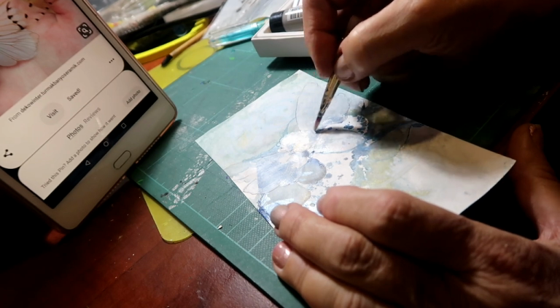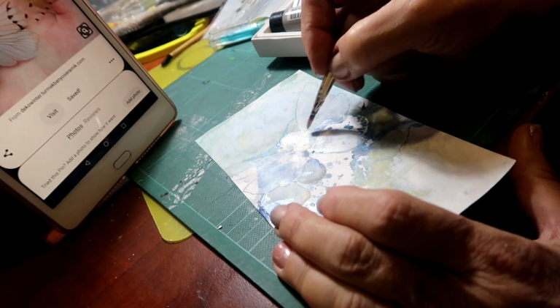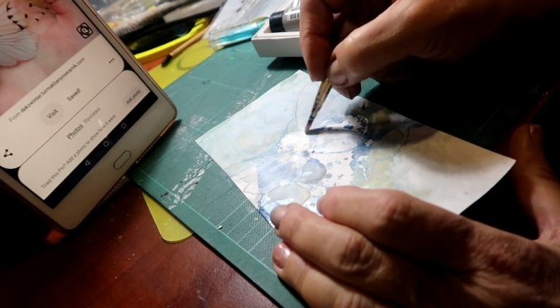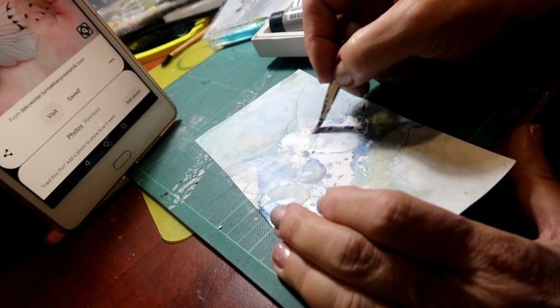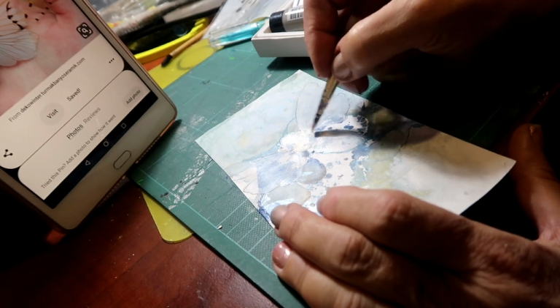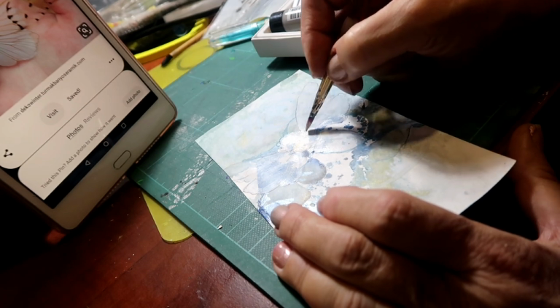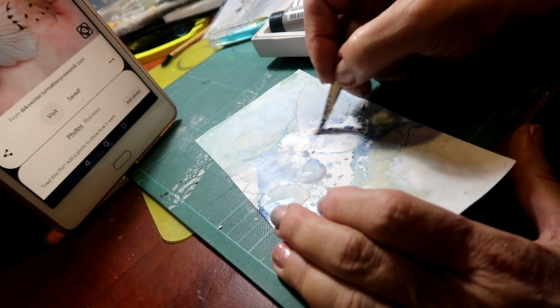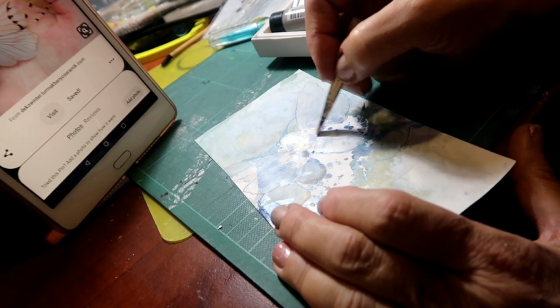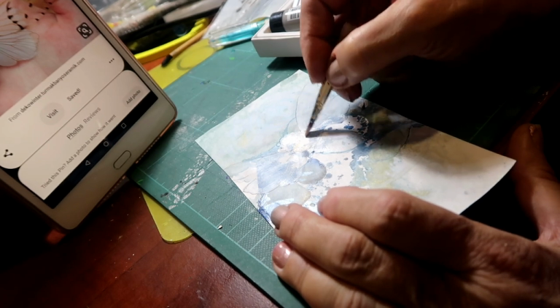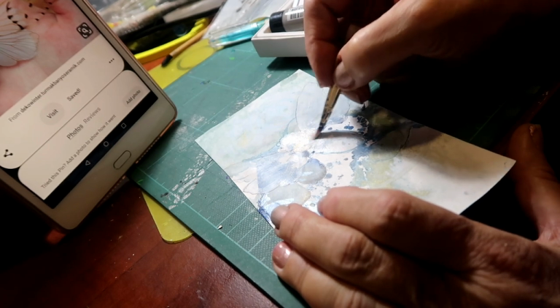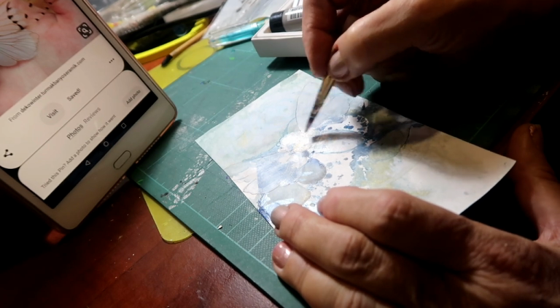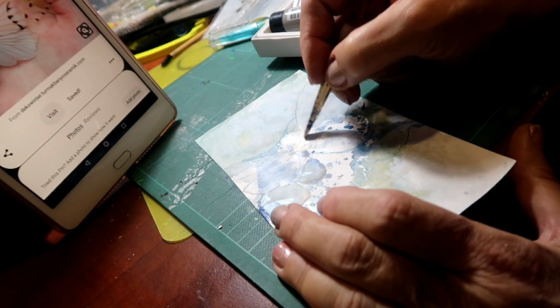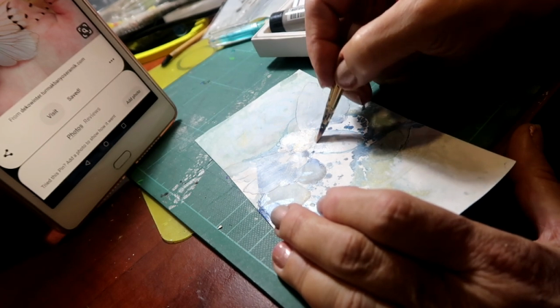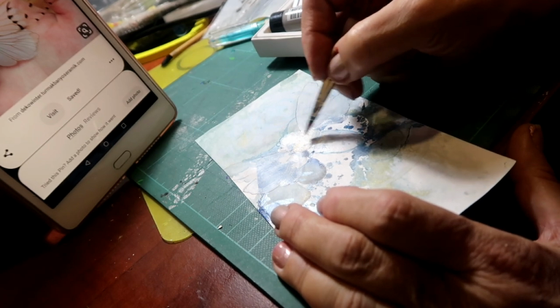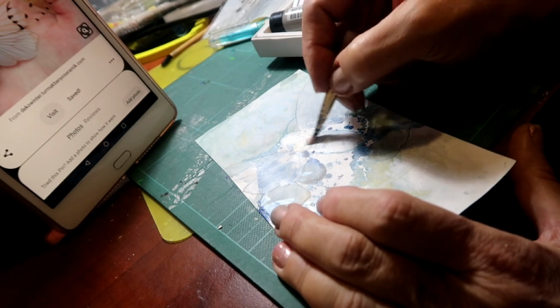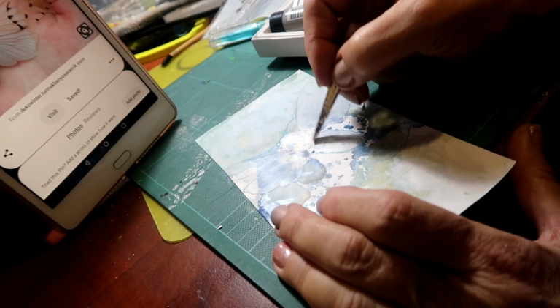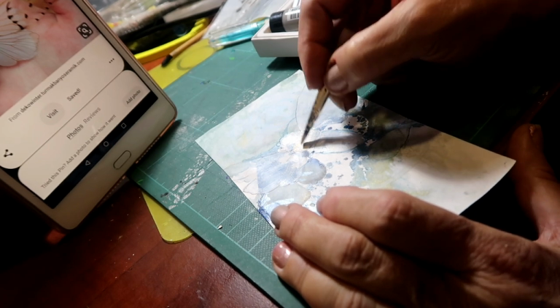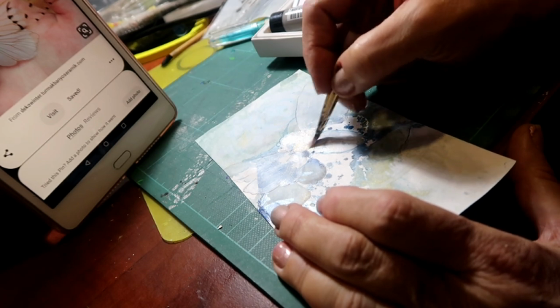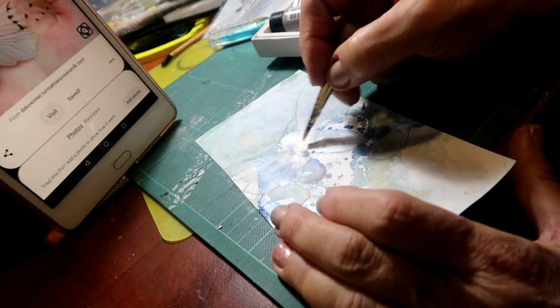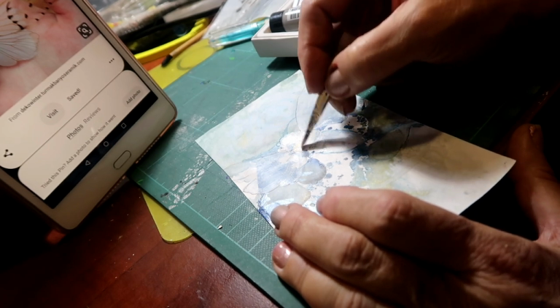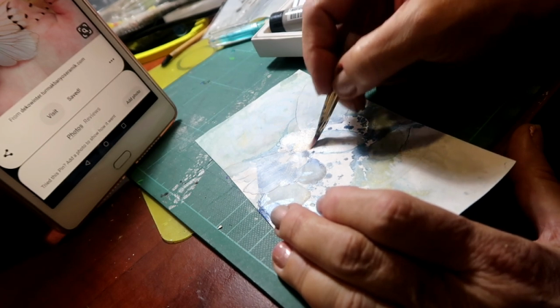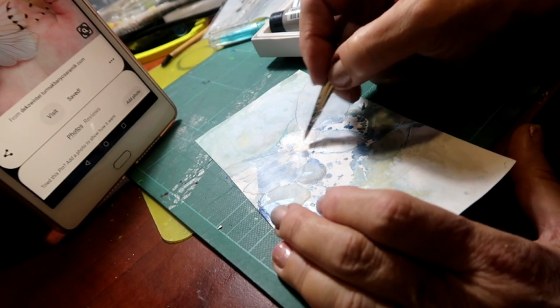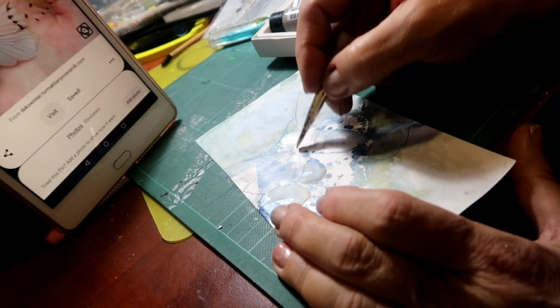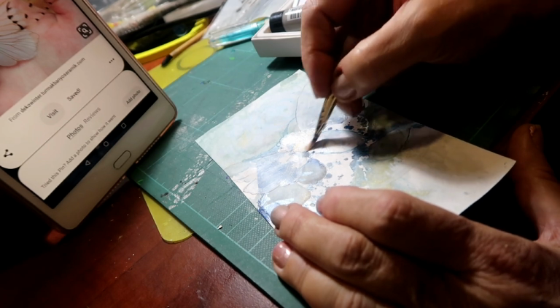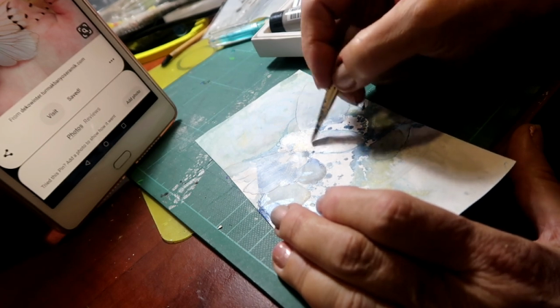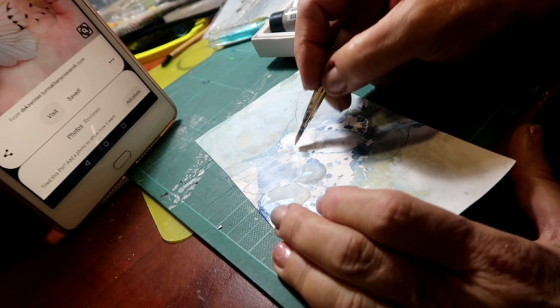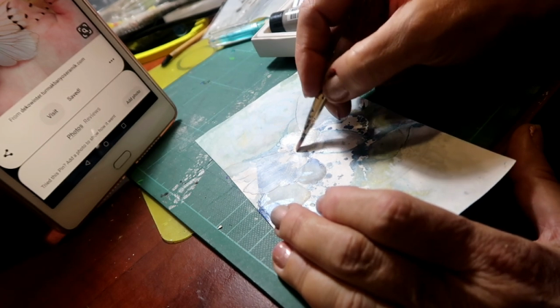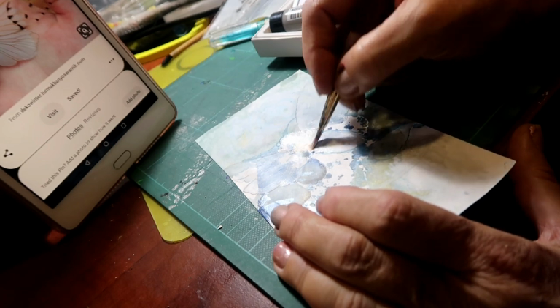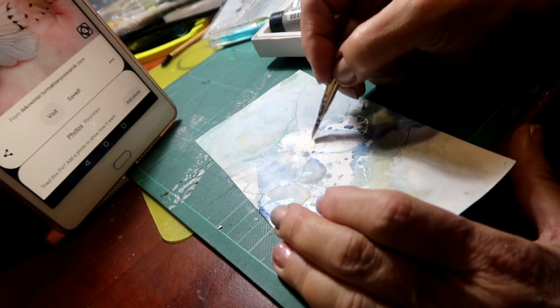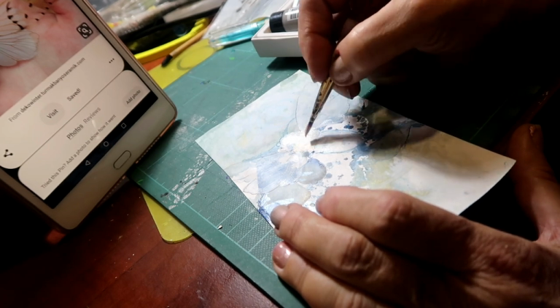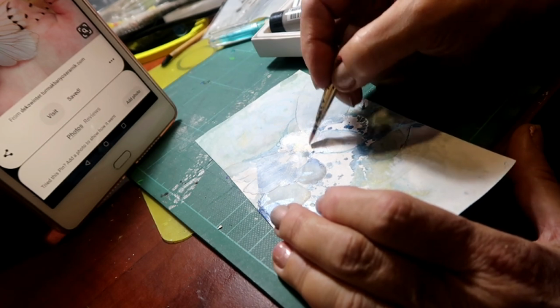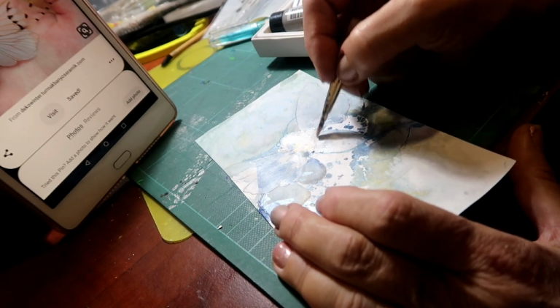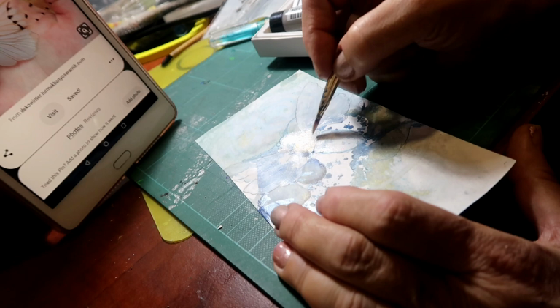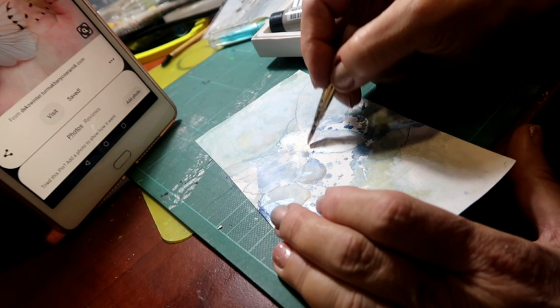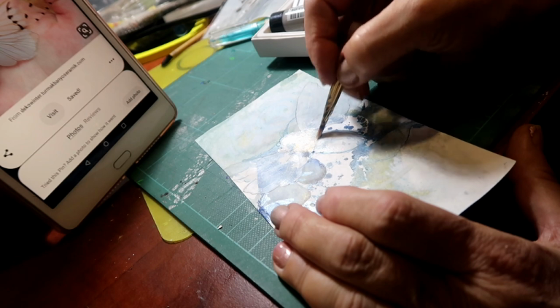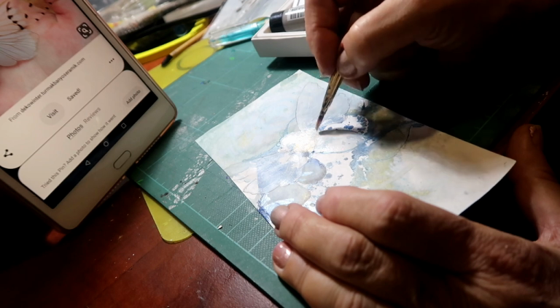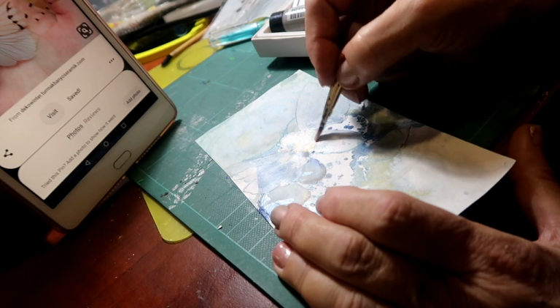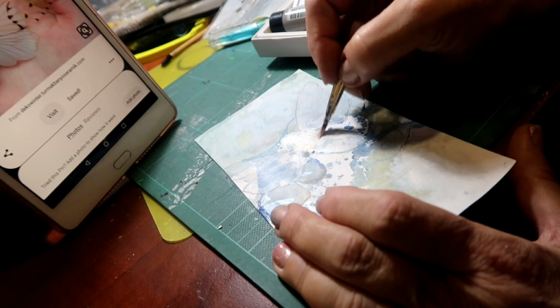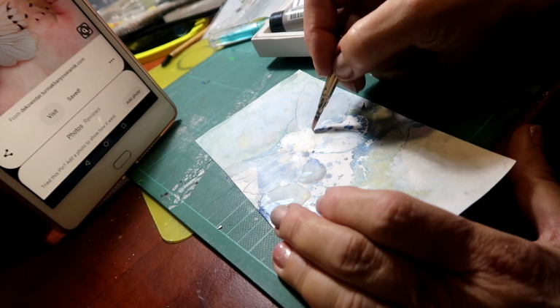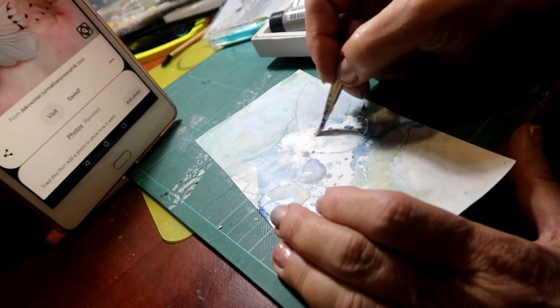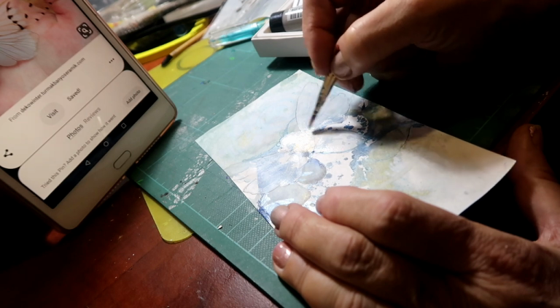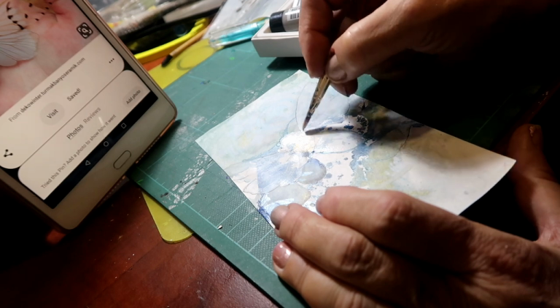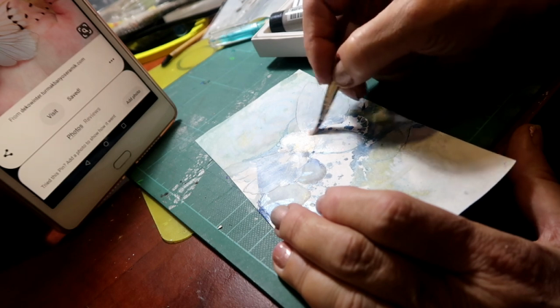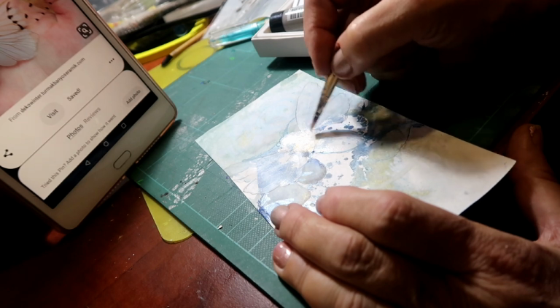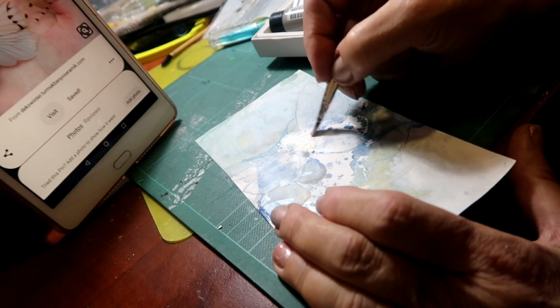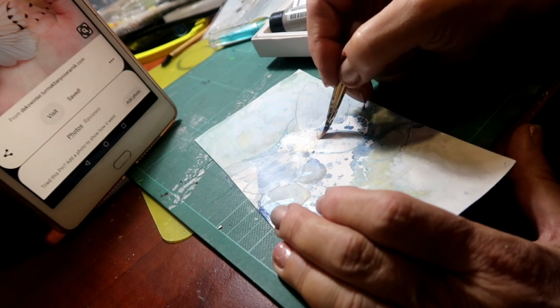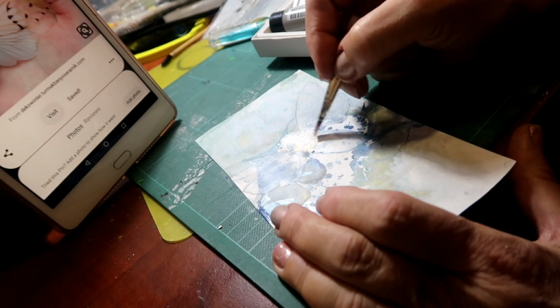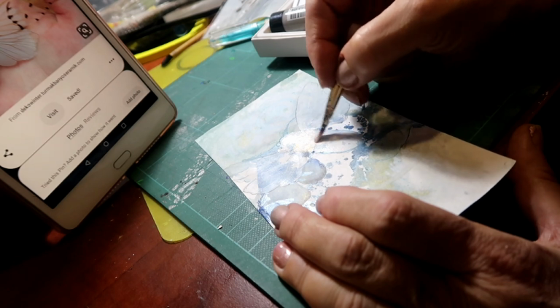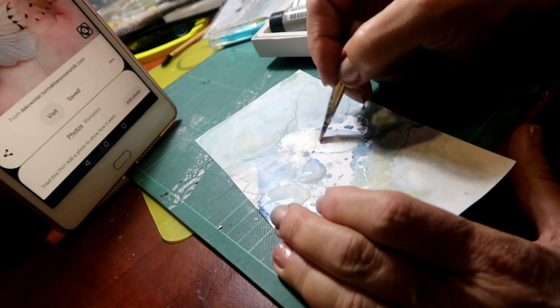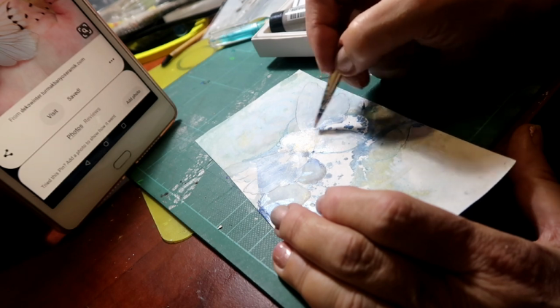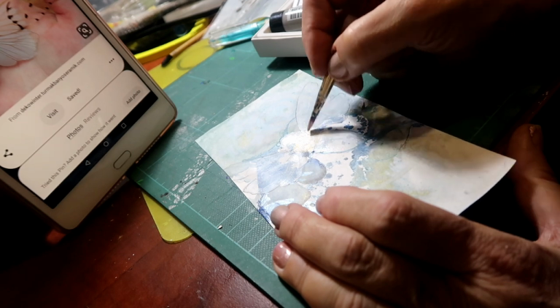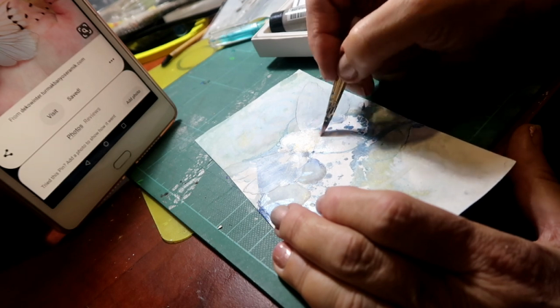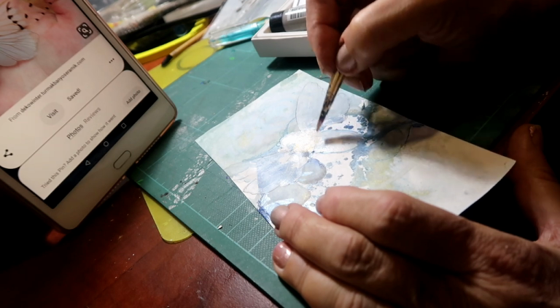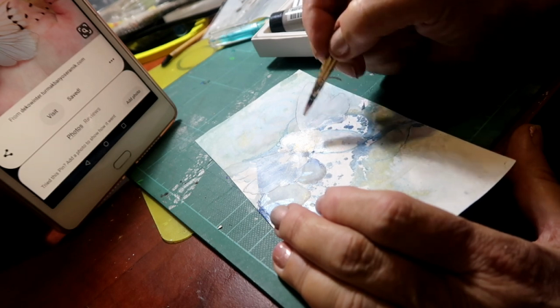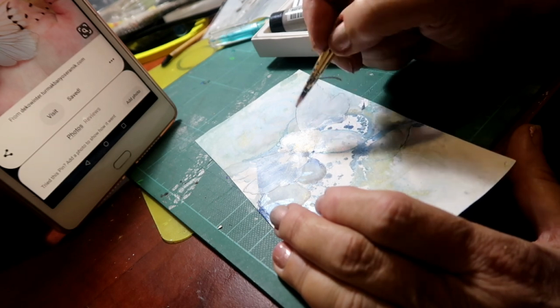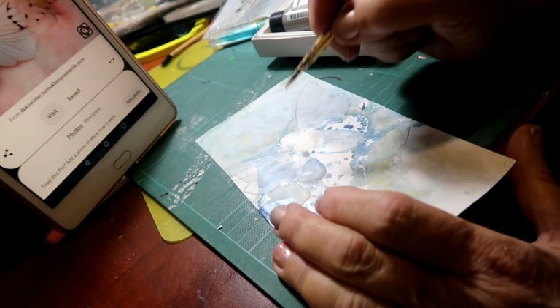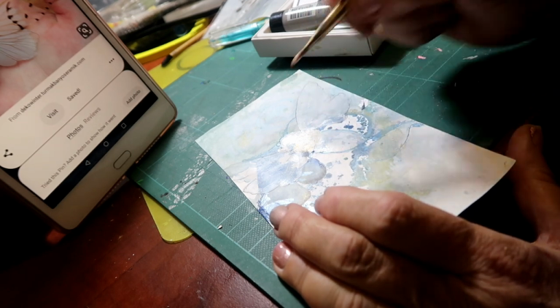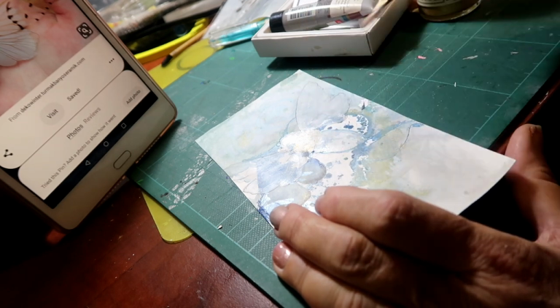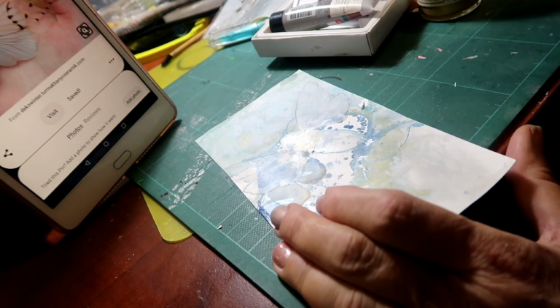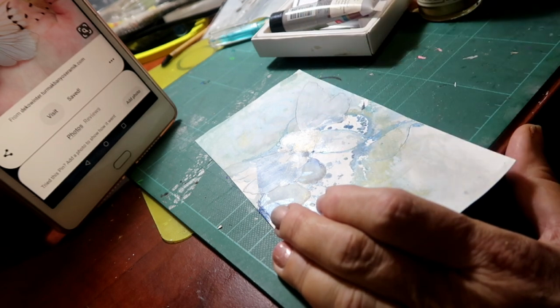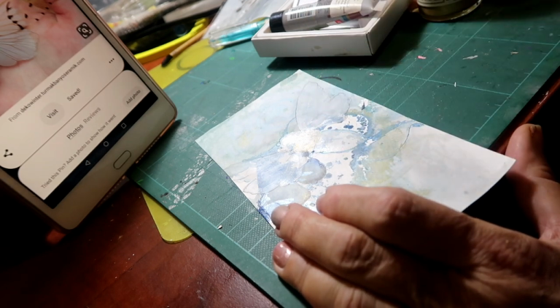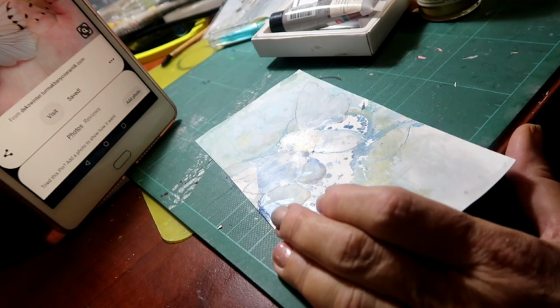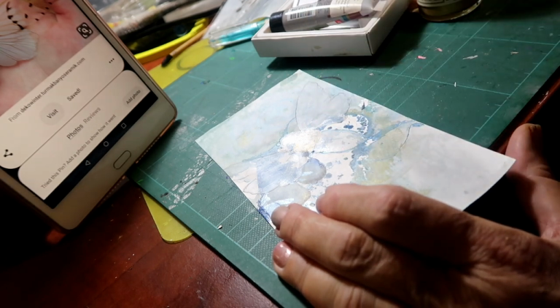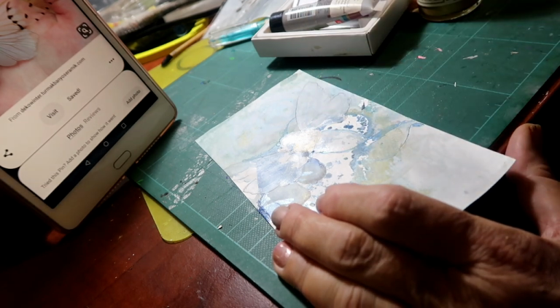And again we can still see the spots through, which is great — which is just what I wanted.